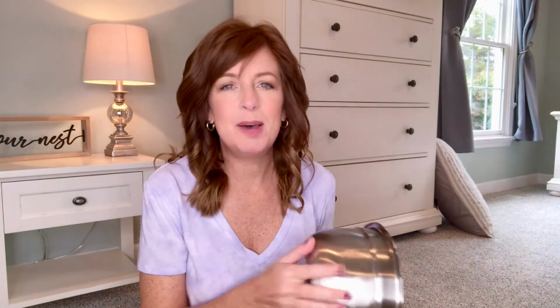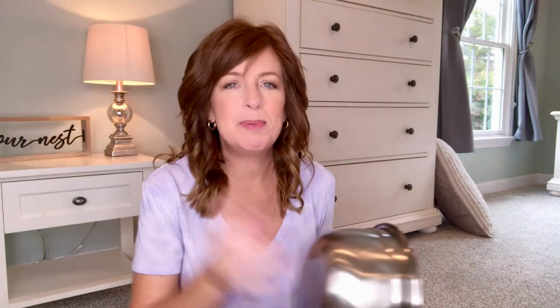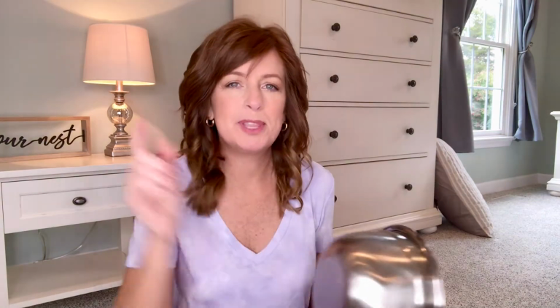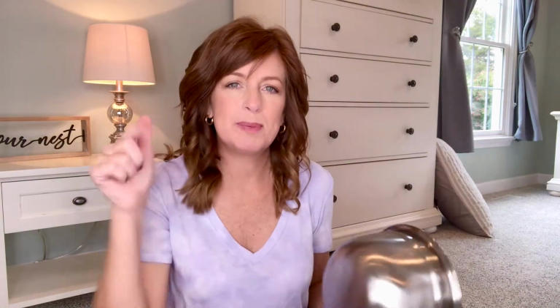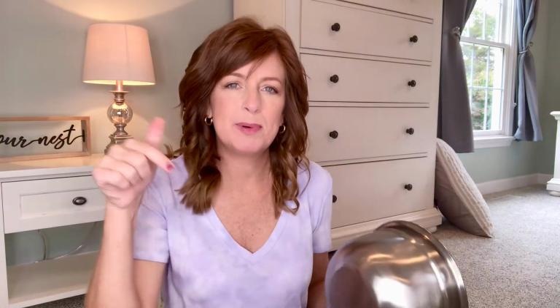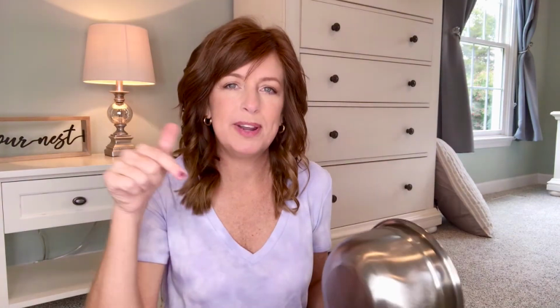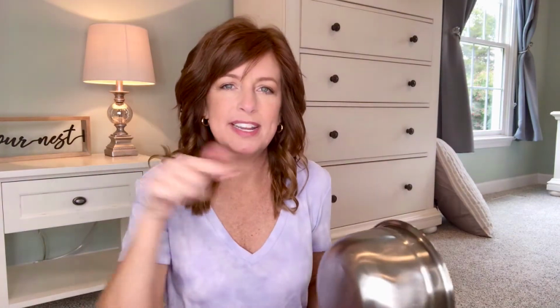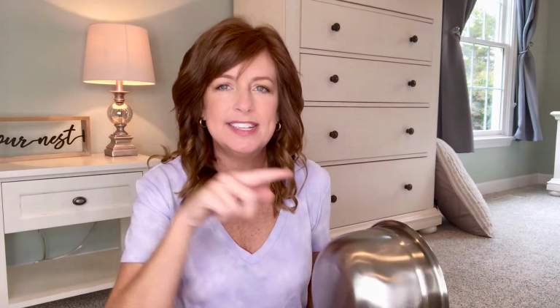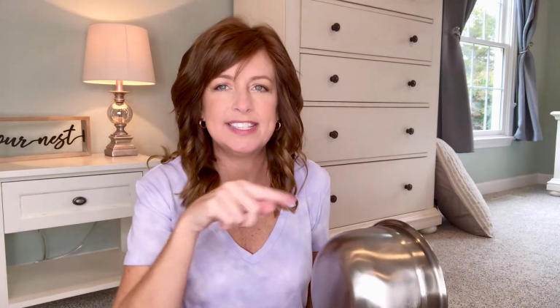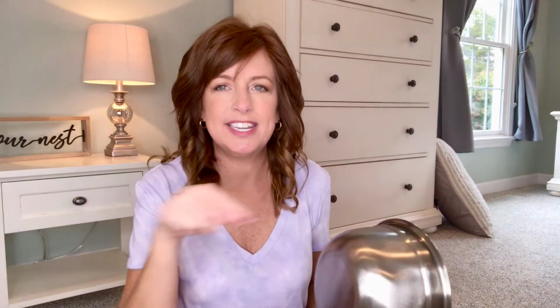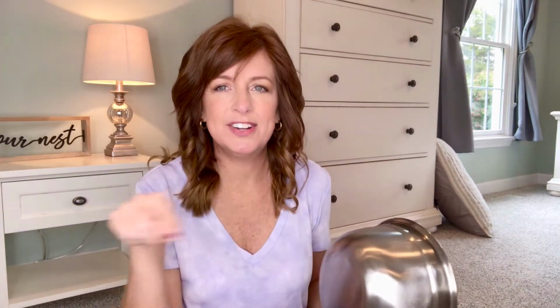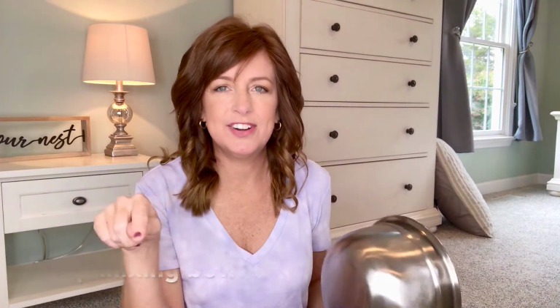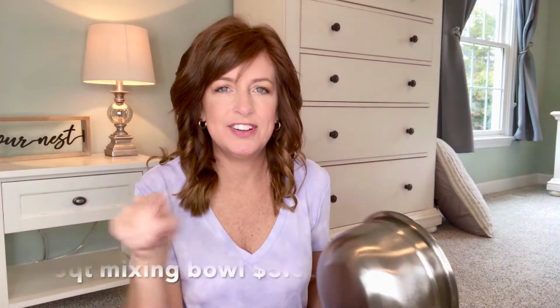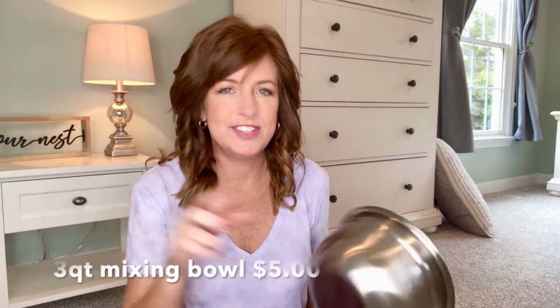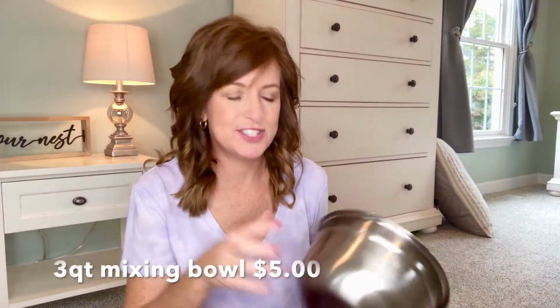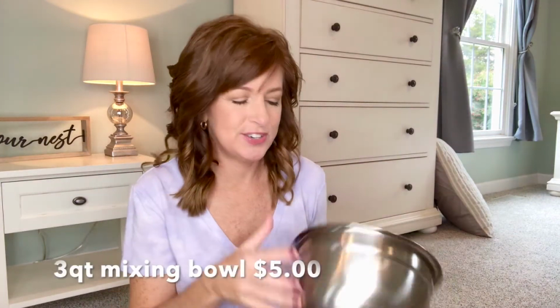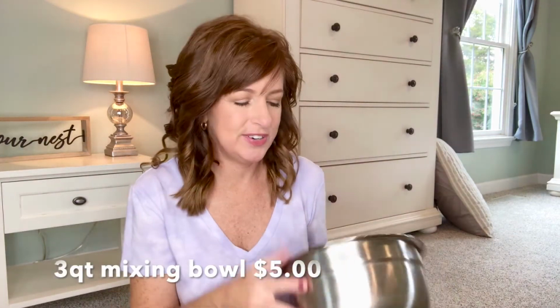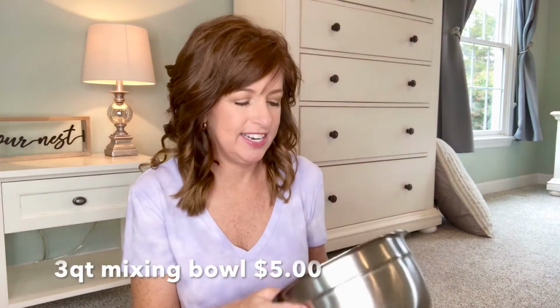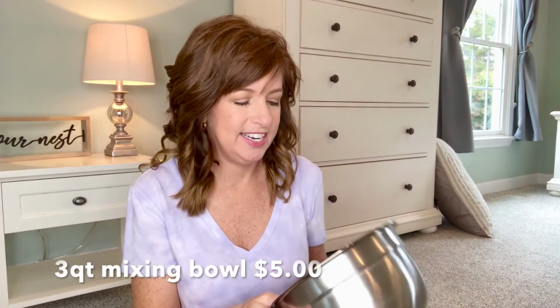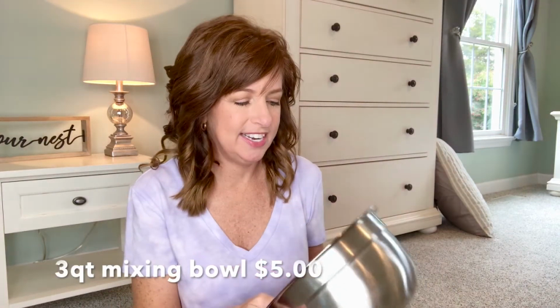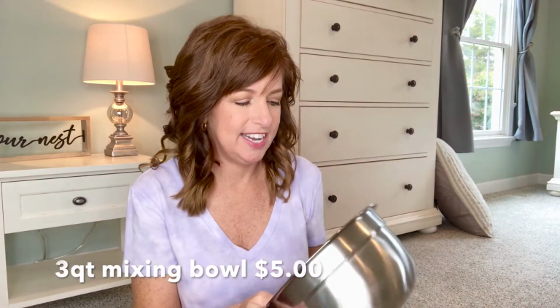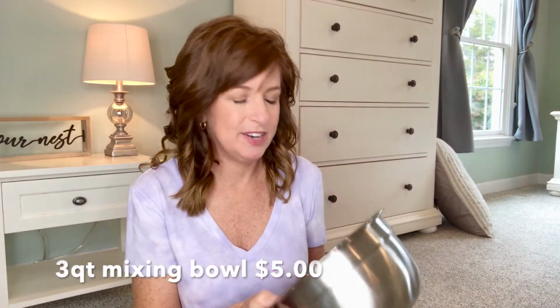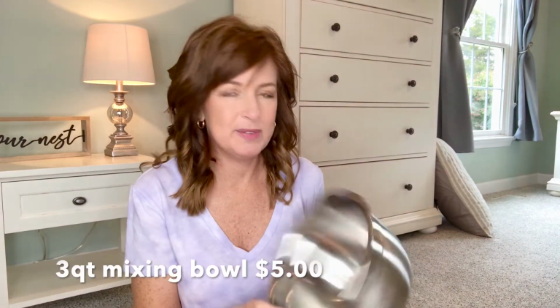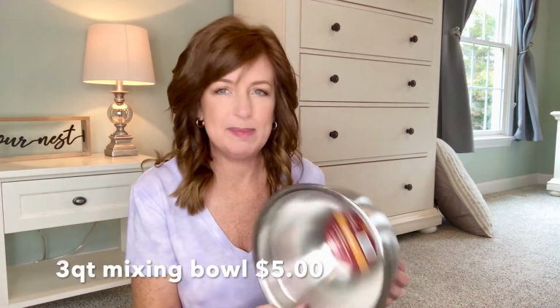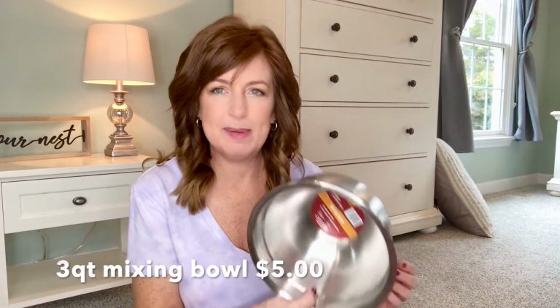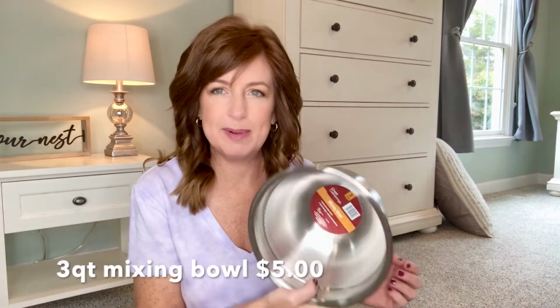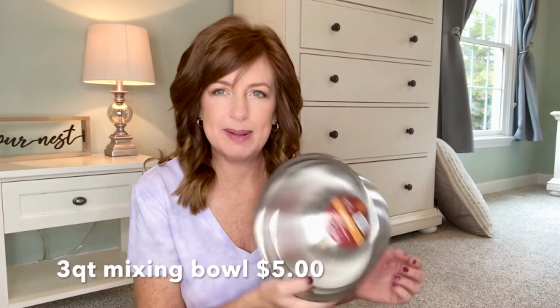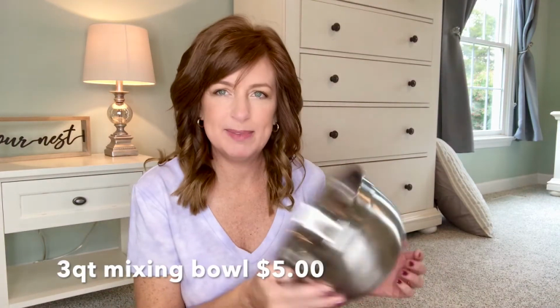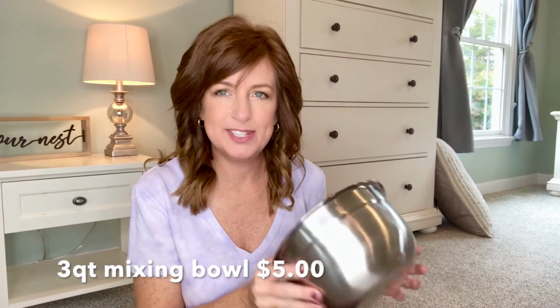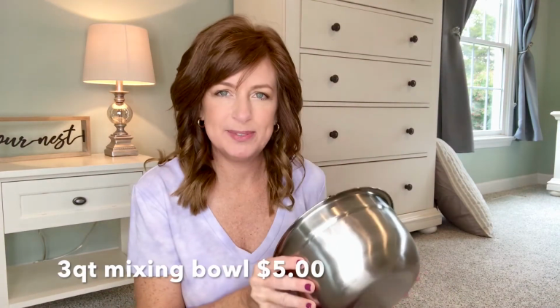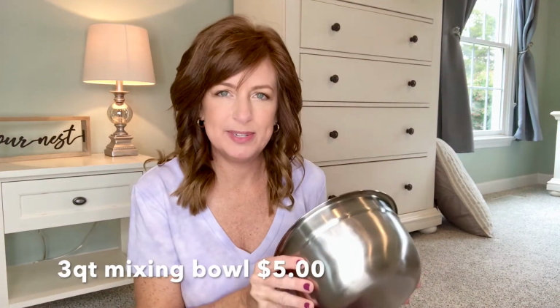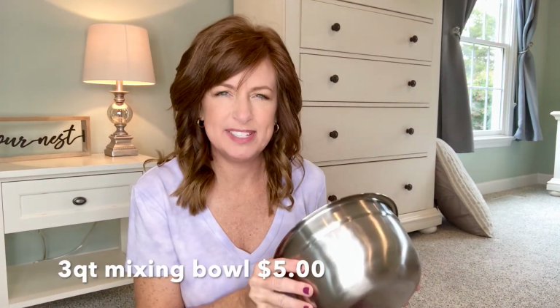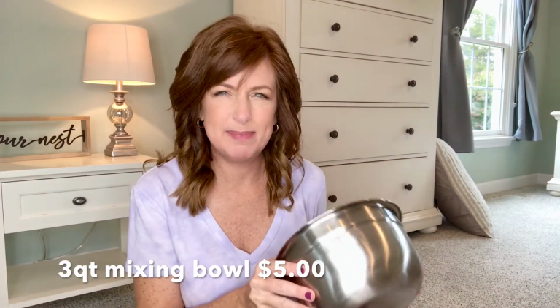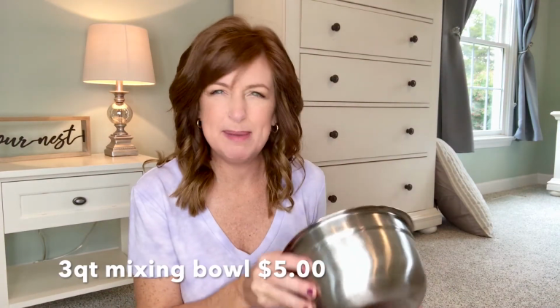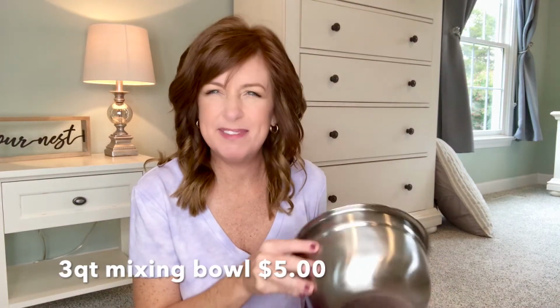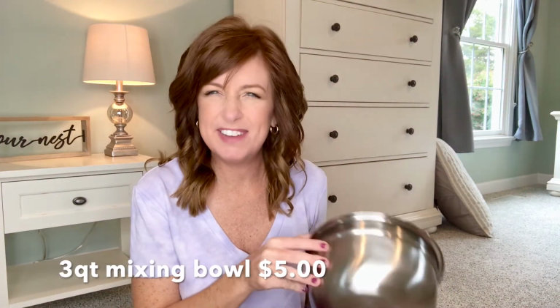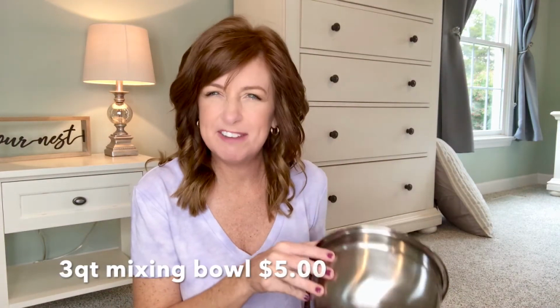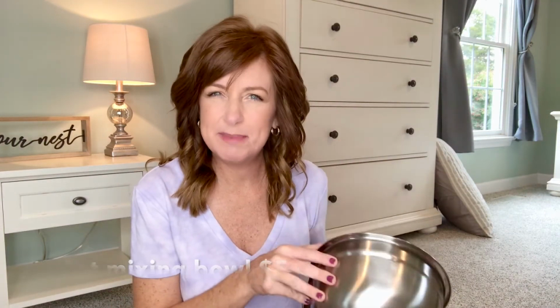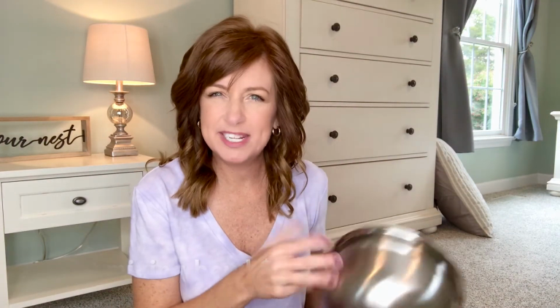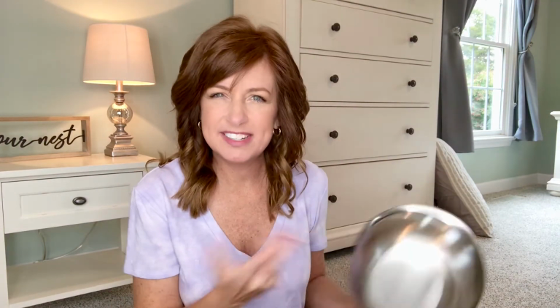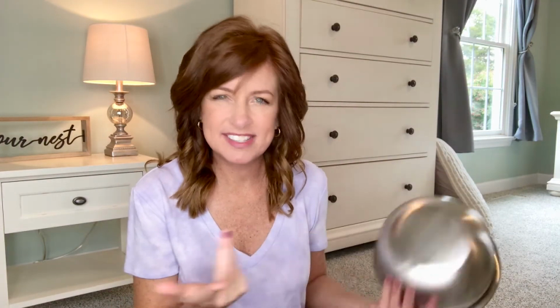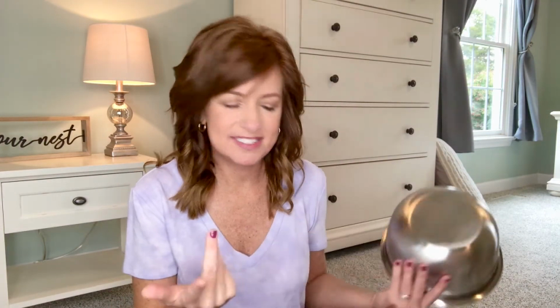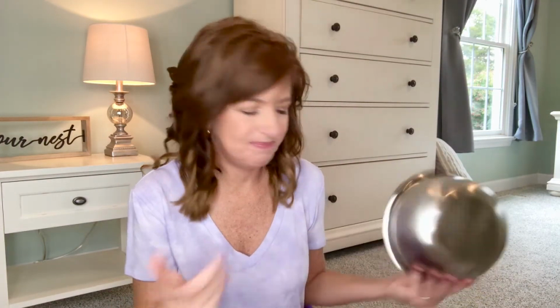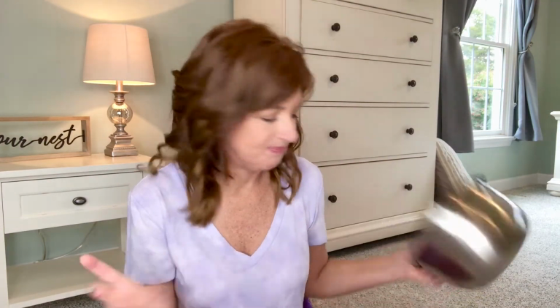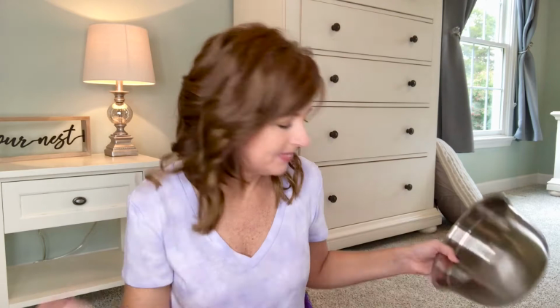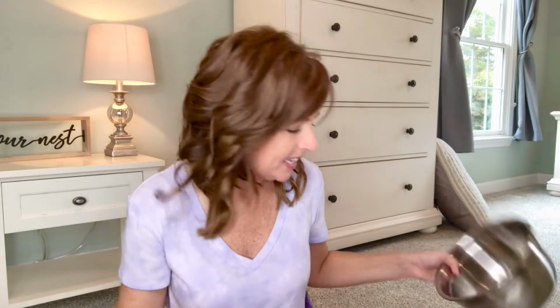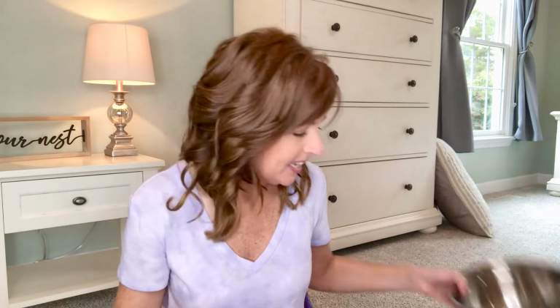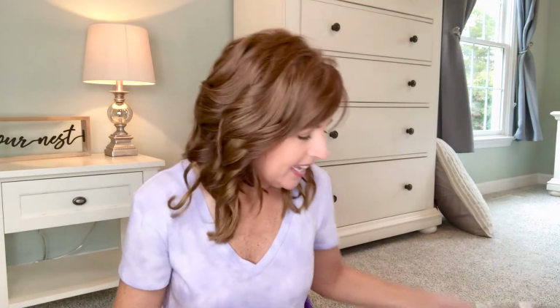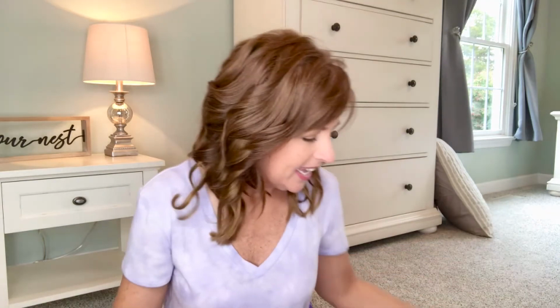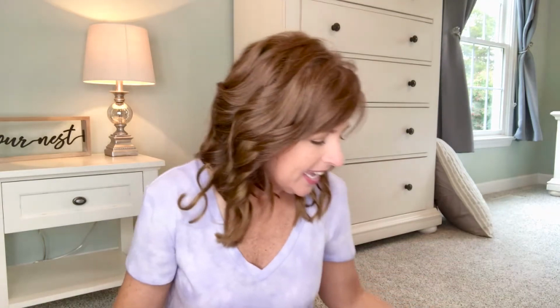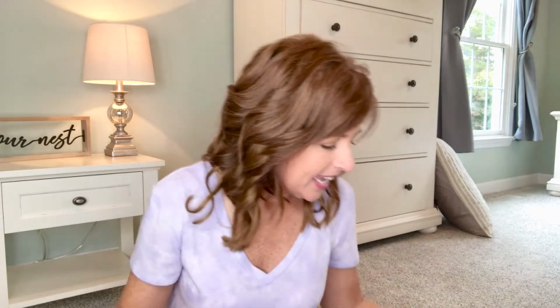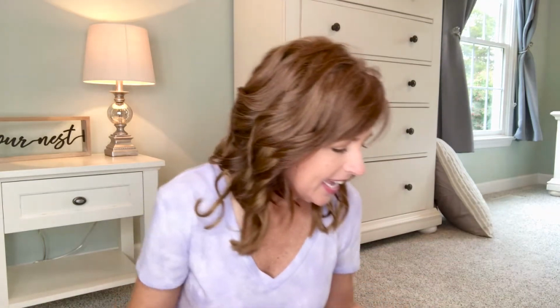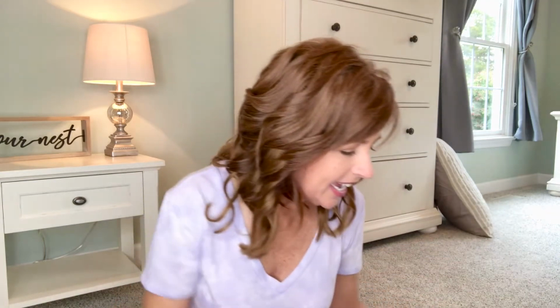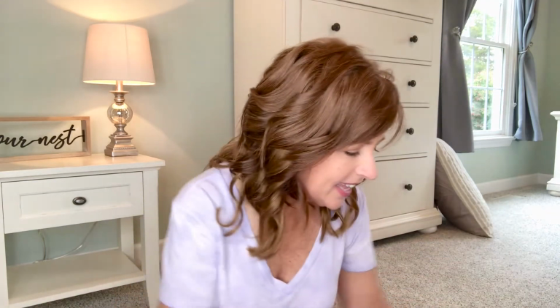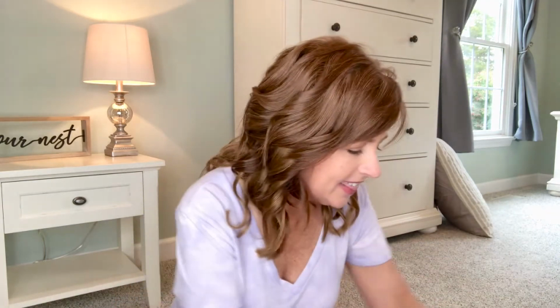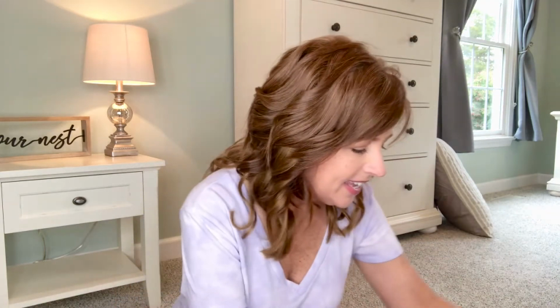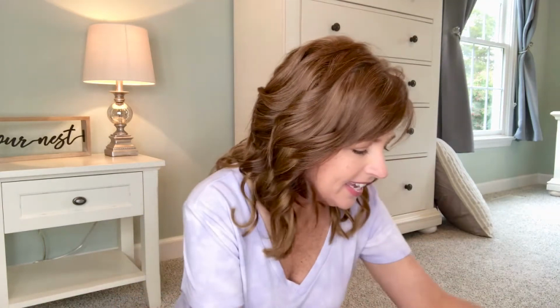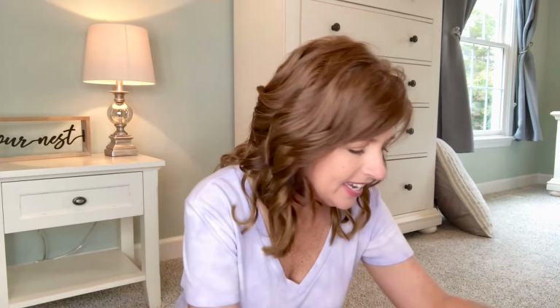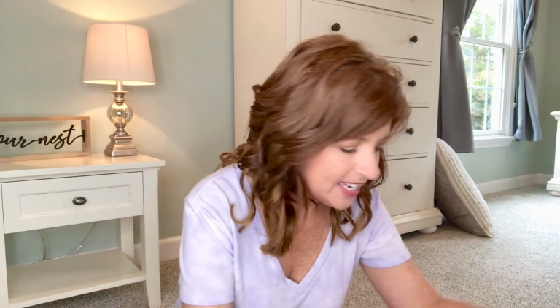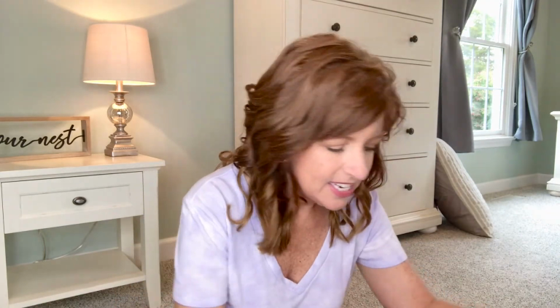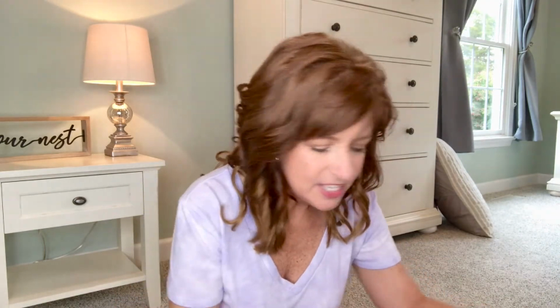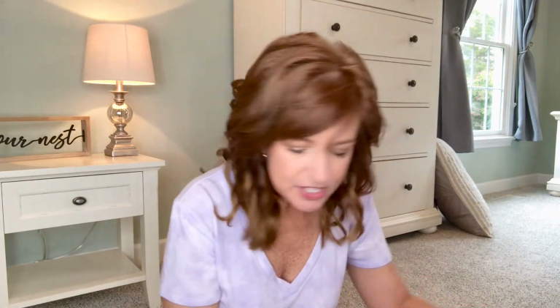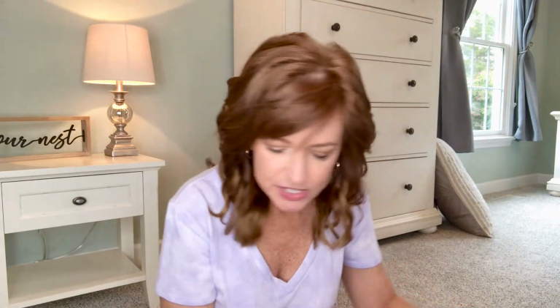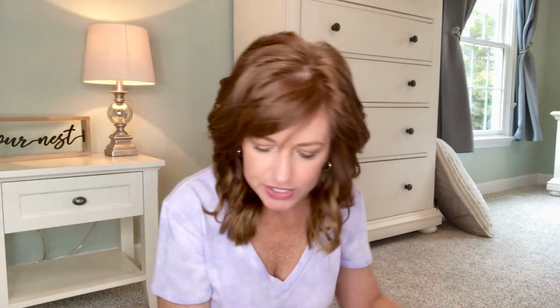I got us a new one and Big Lots had the perfect little size and feel. I'll put the price on the screen — I don't remember exactly, maybe five bucks.